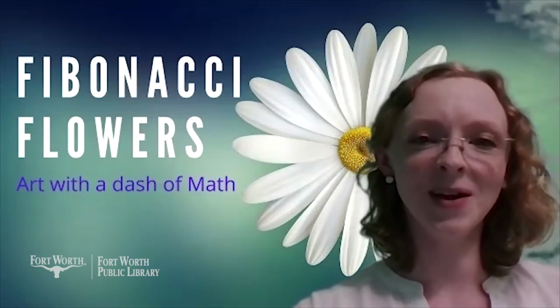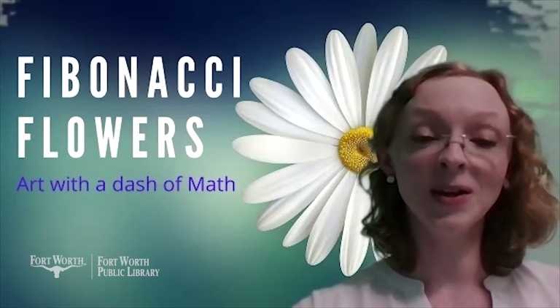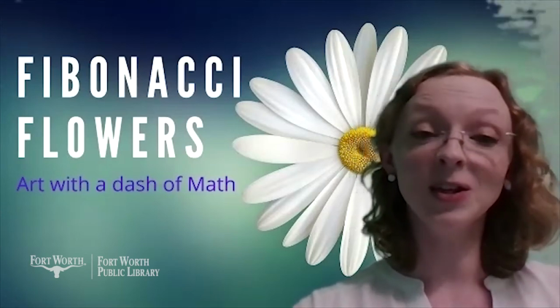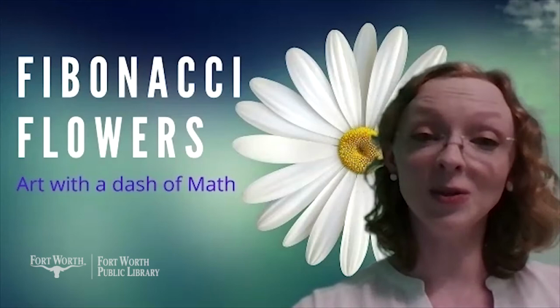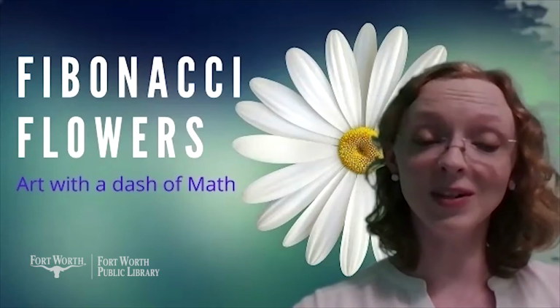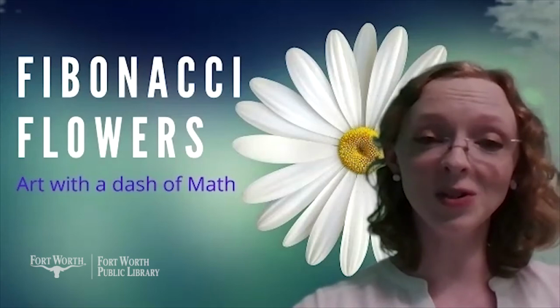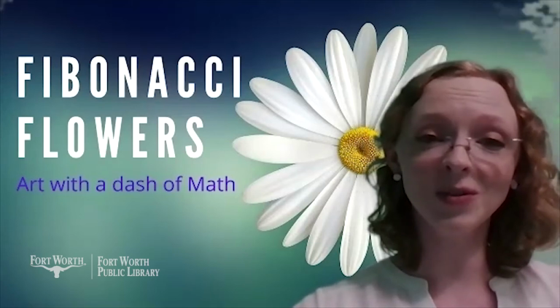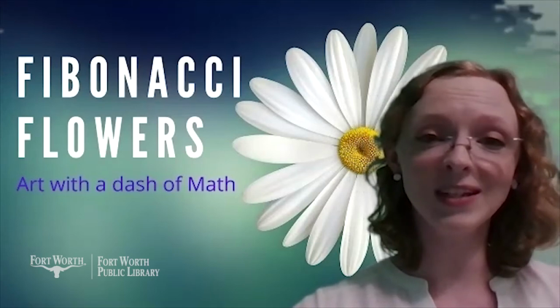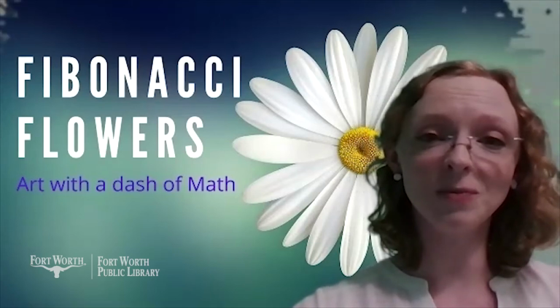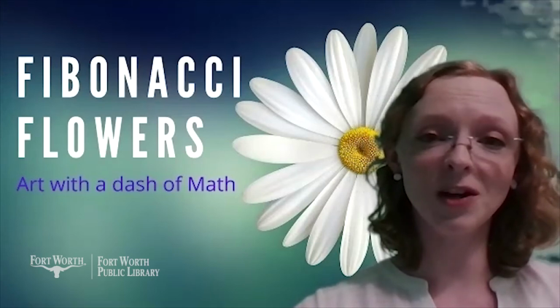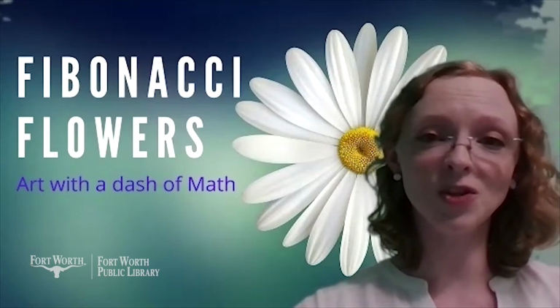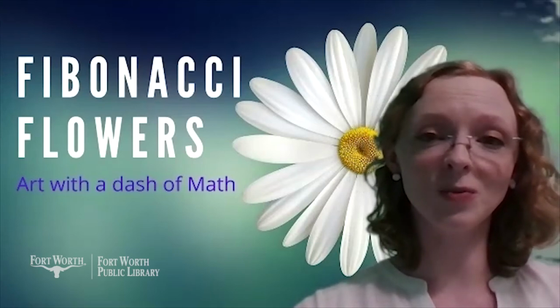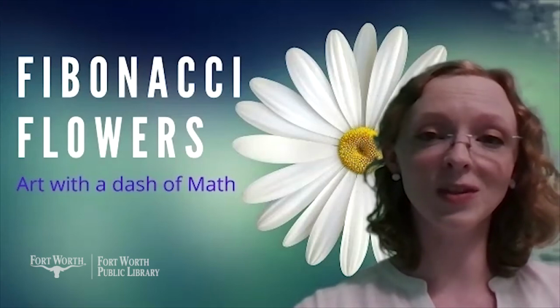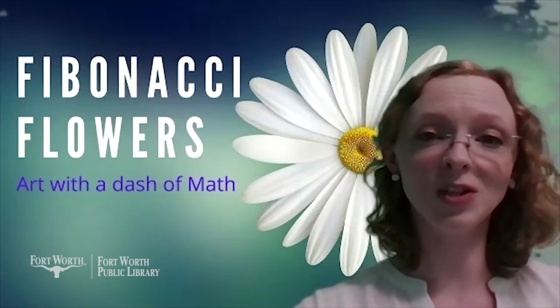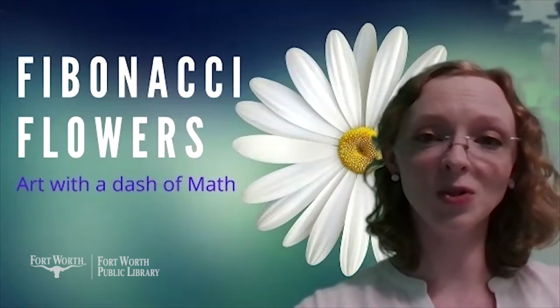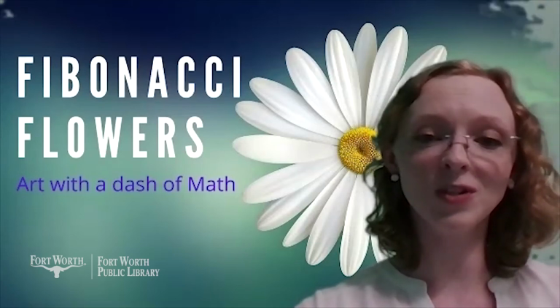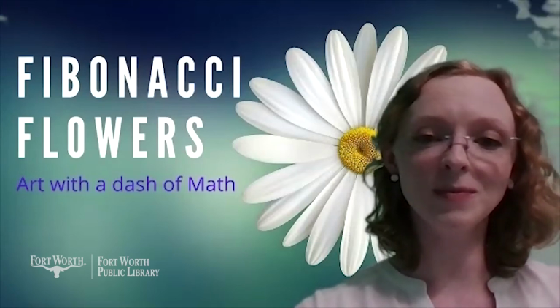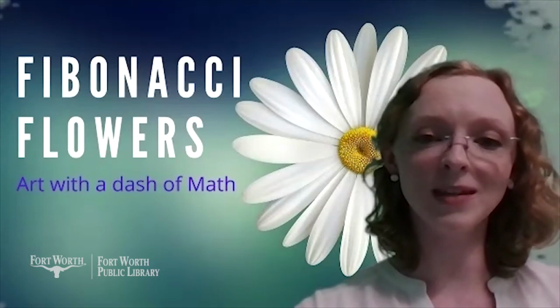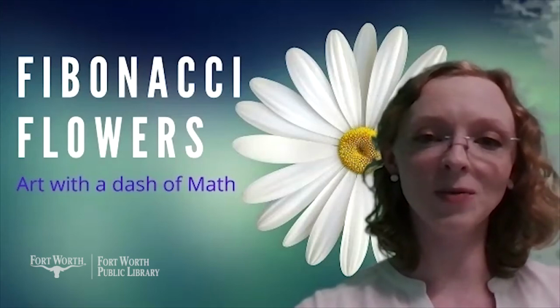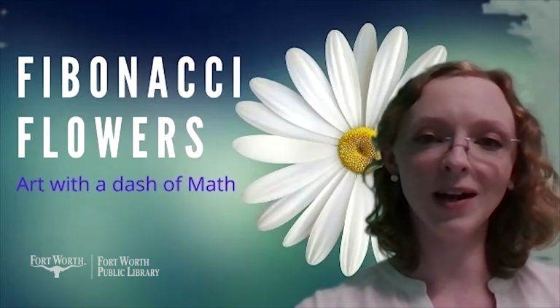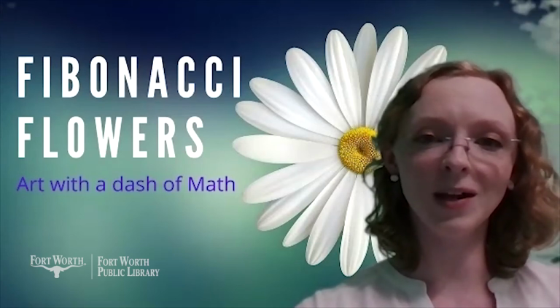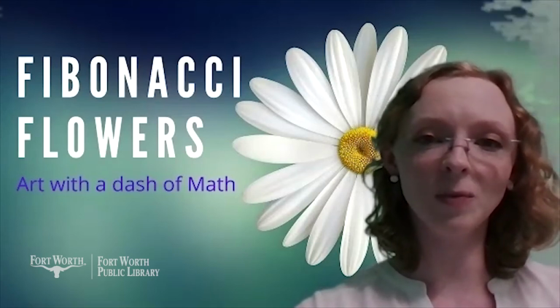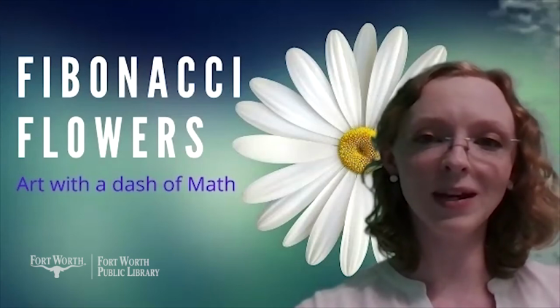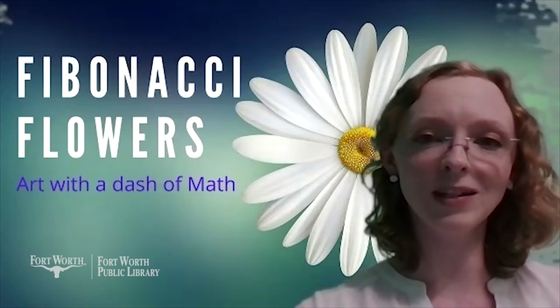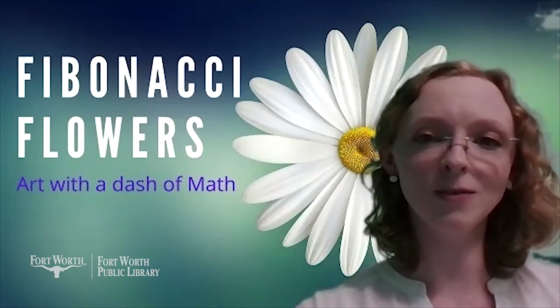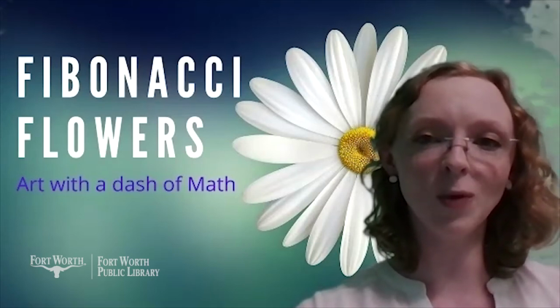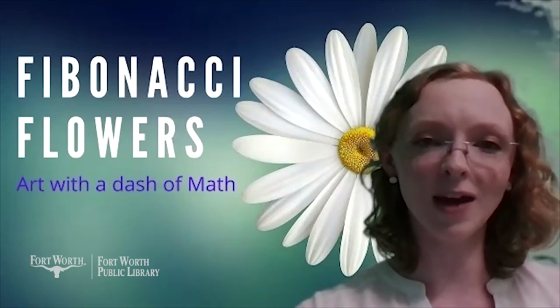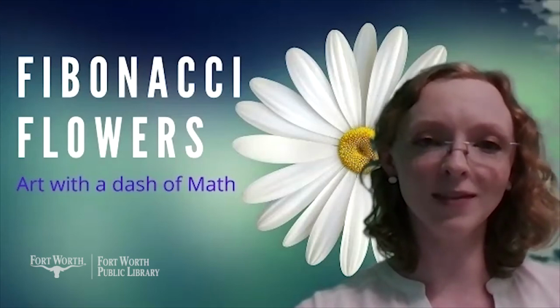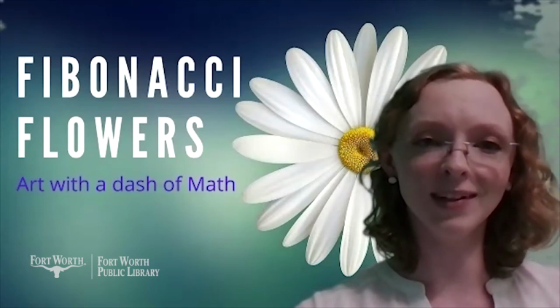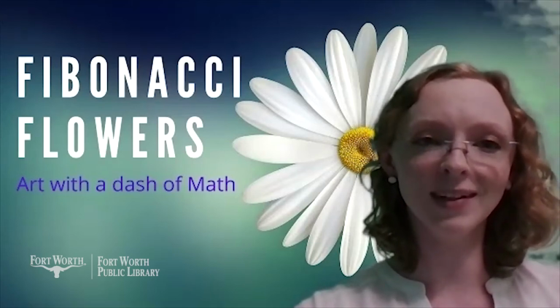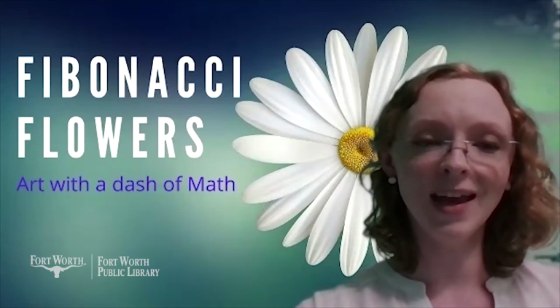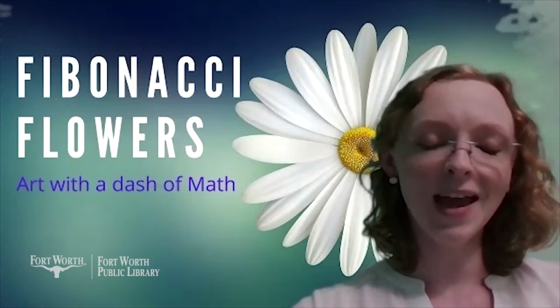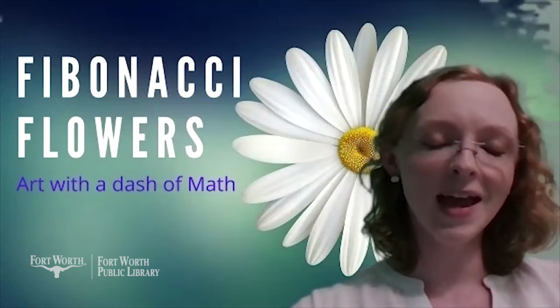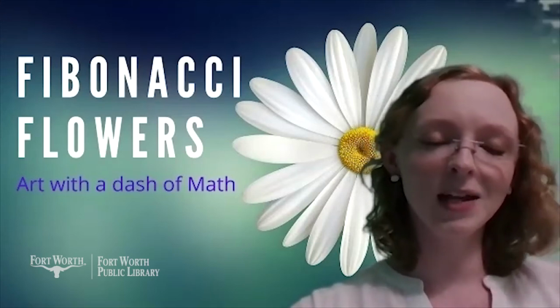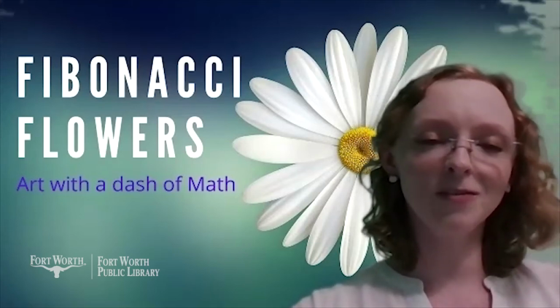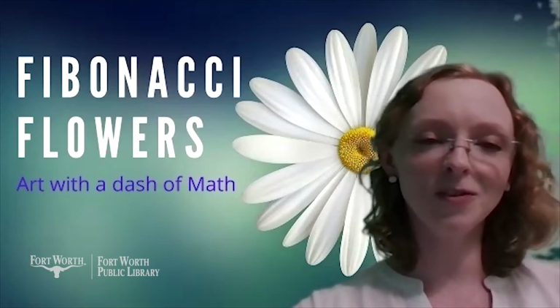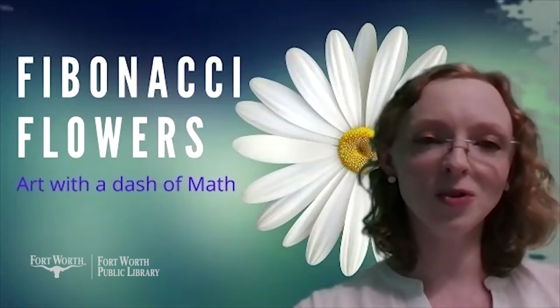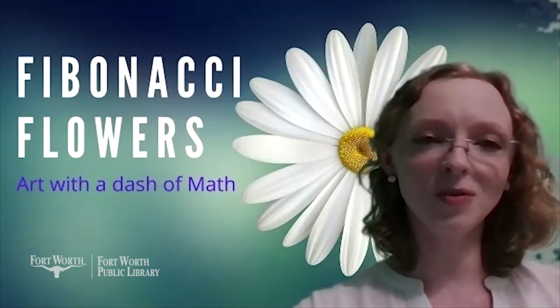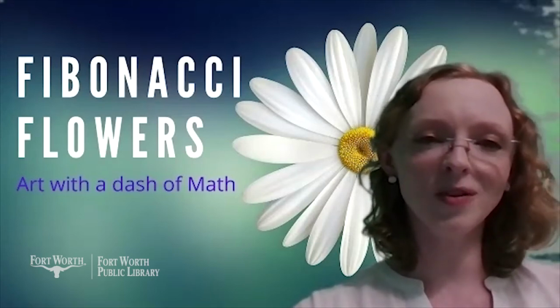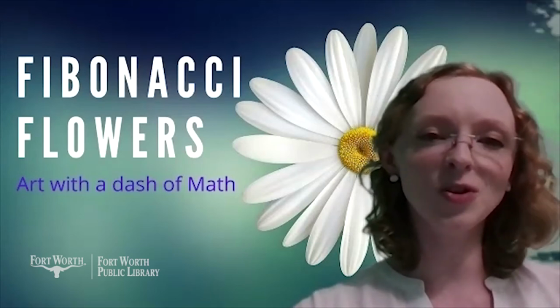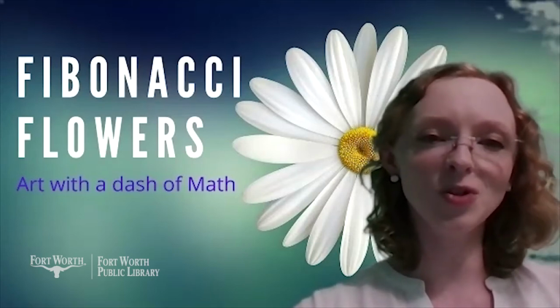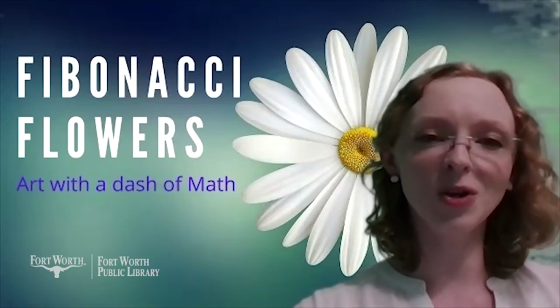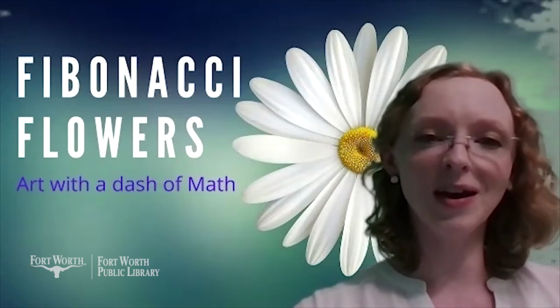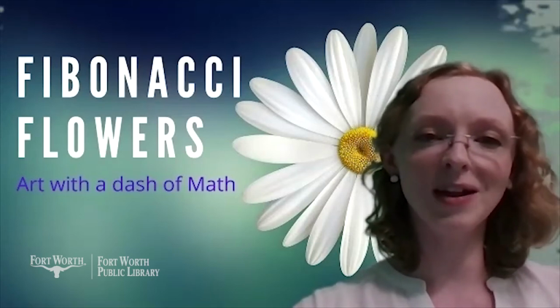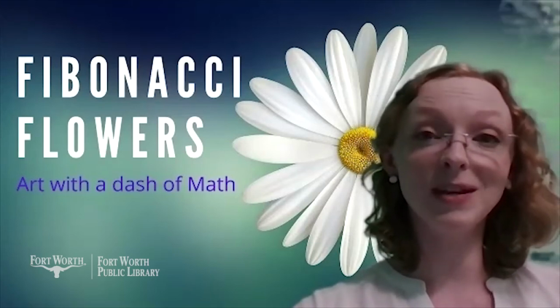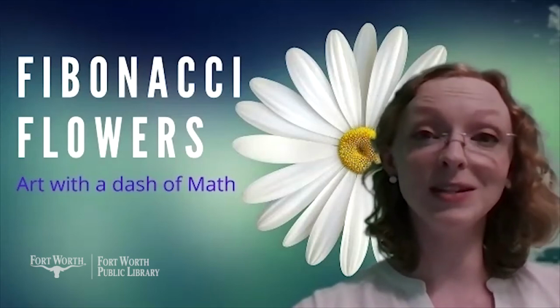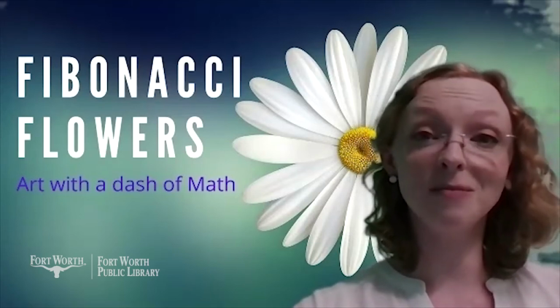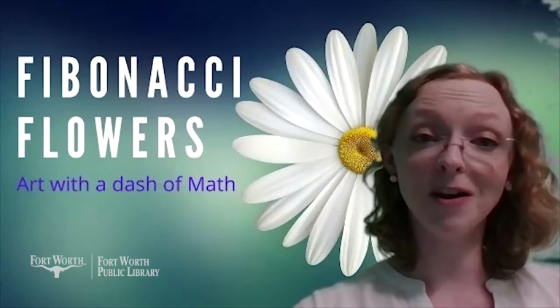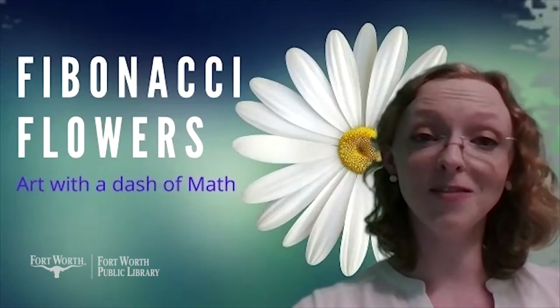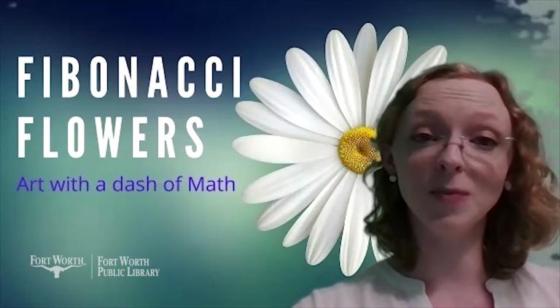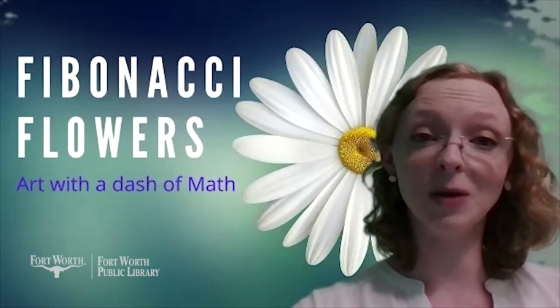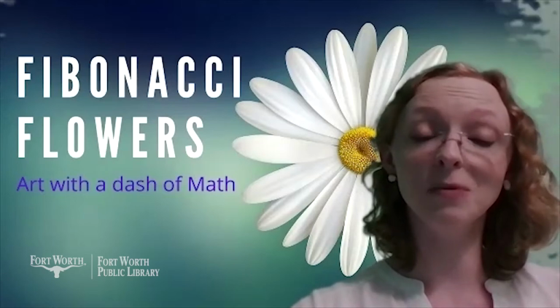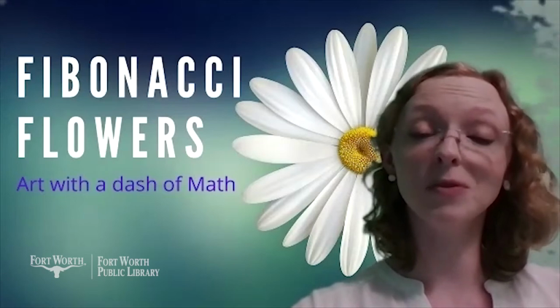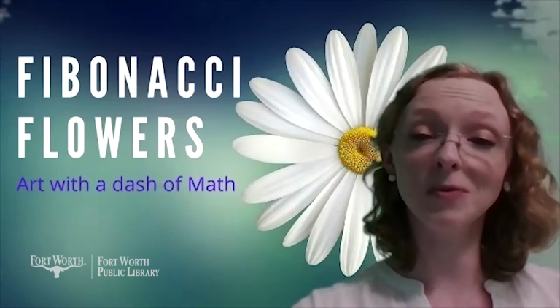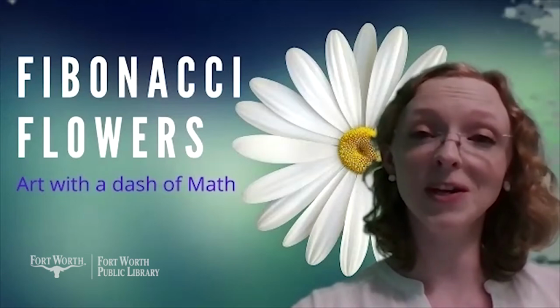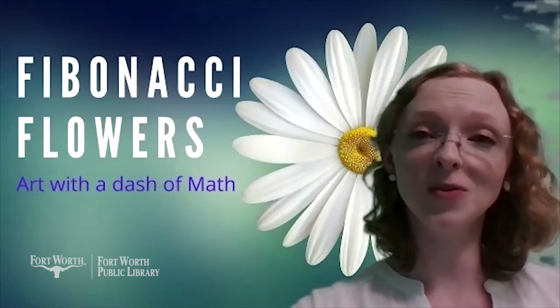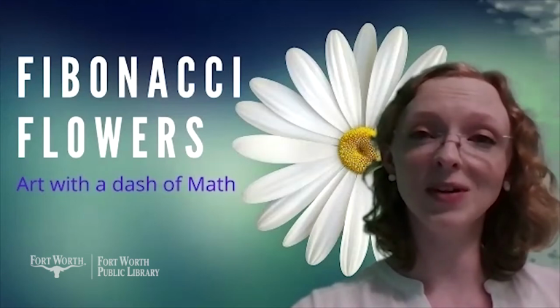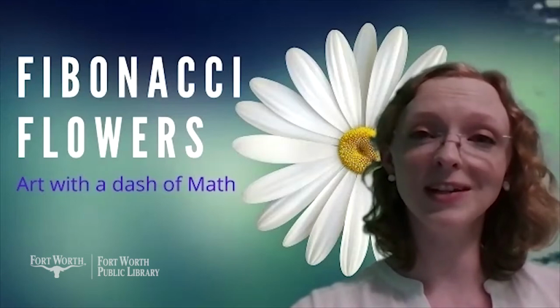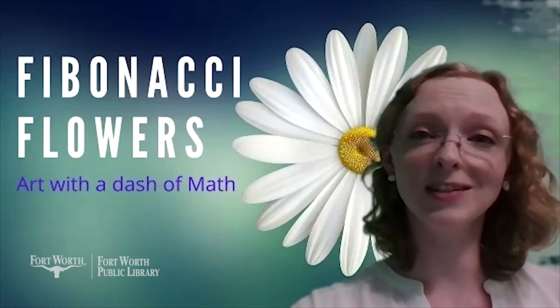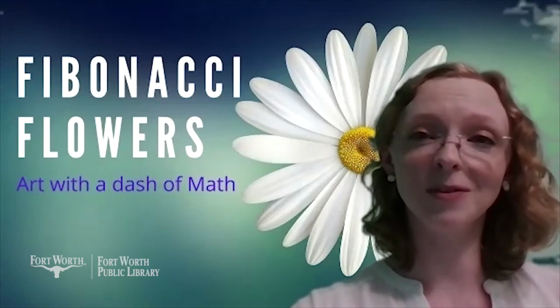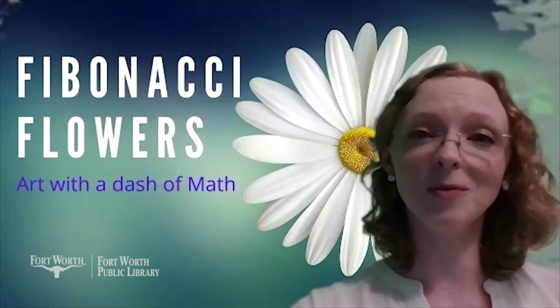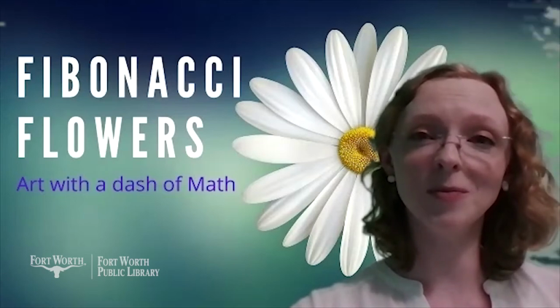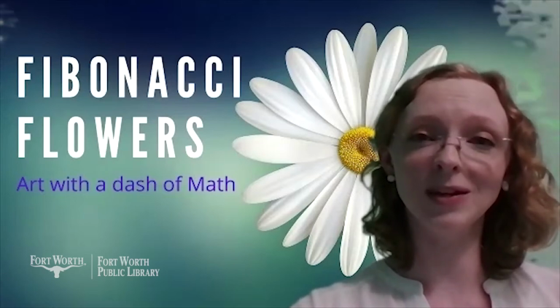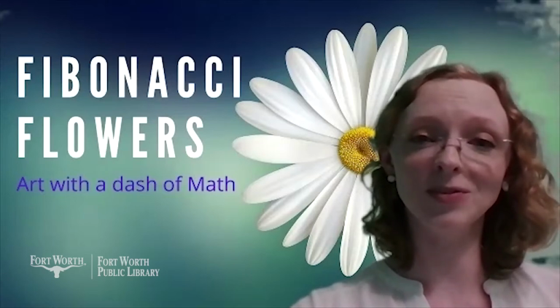You can do this project with q-tips and regular paint if you have it. And if you don't, I'll show you how to make some puffy paint with three ingredients from the pantry.